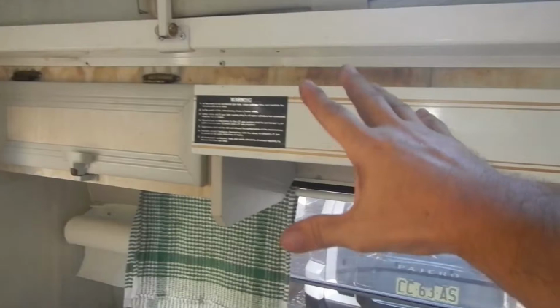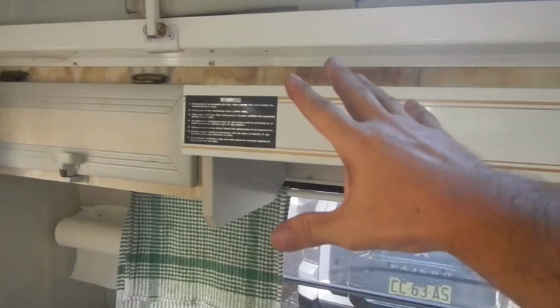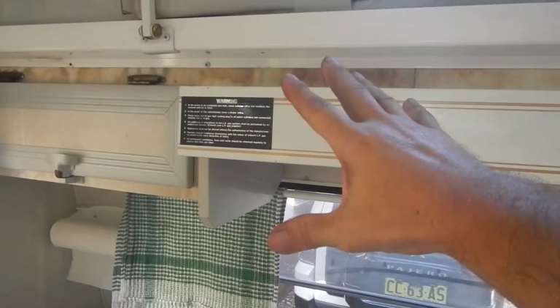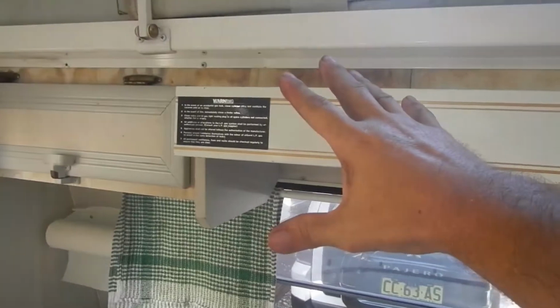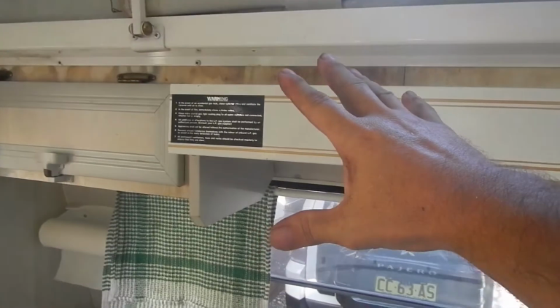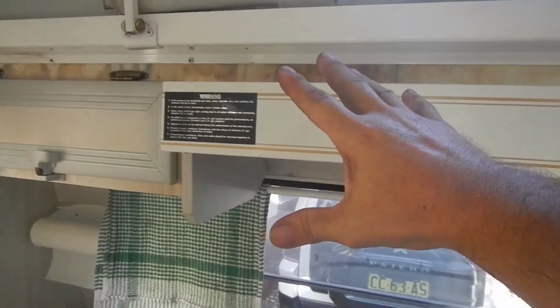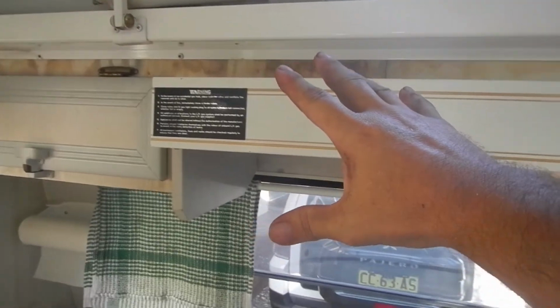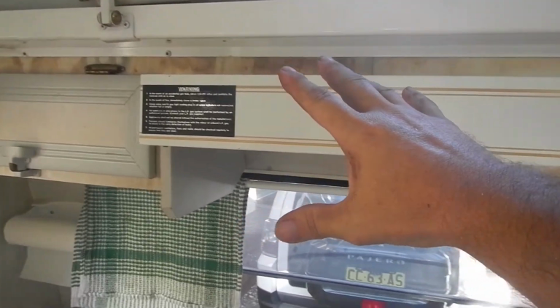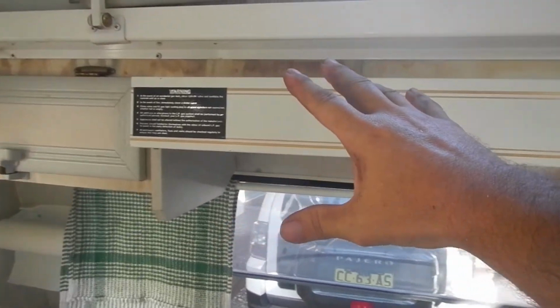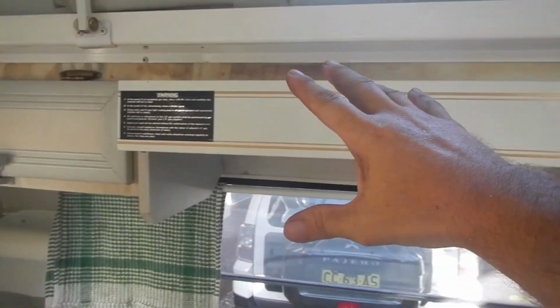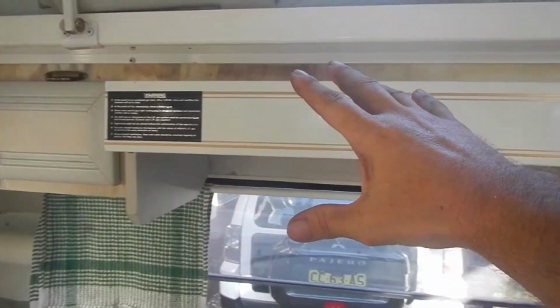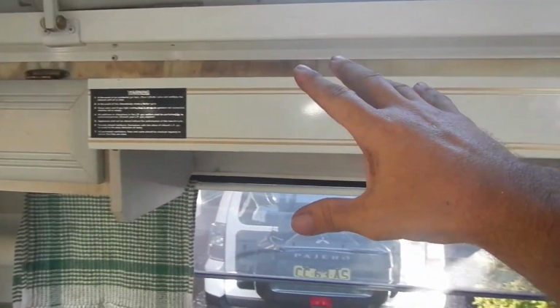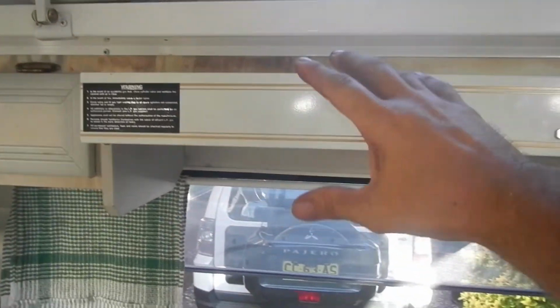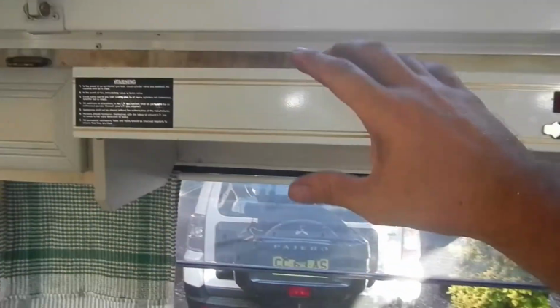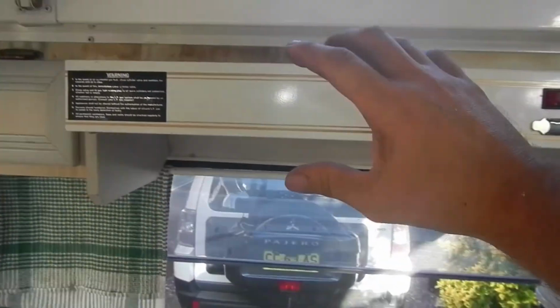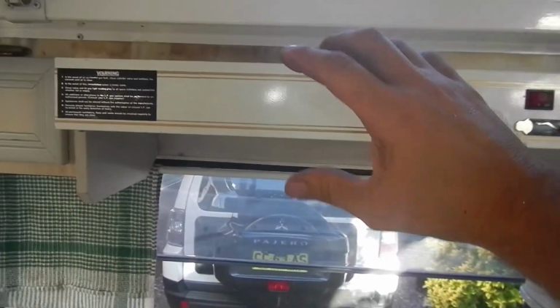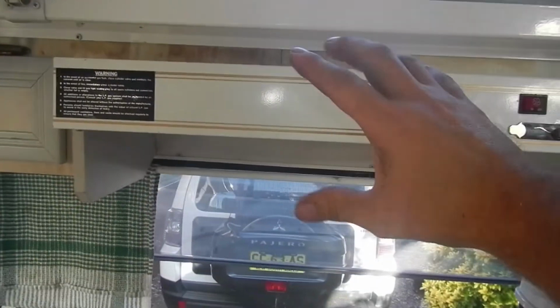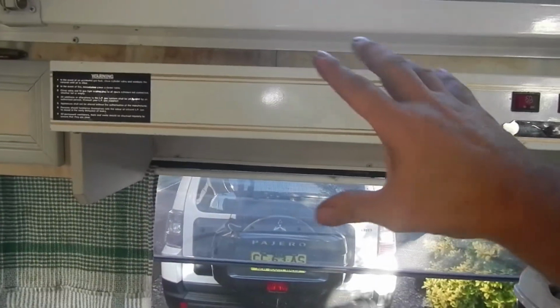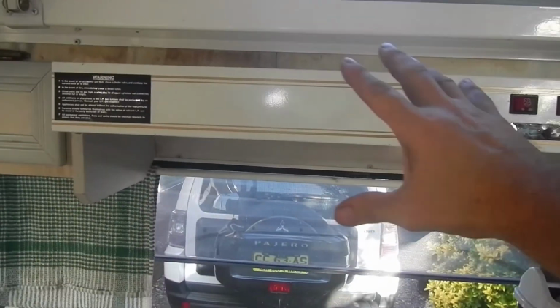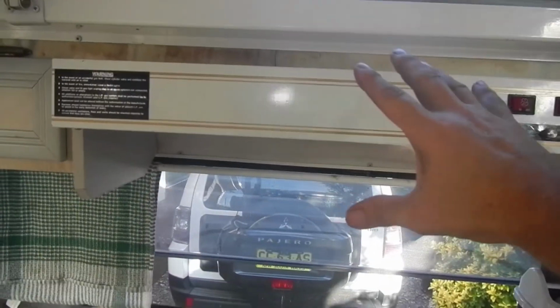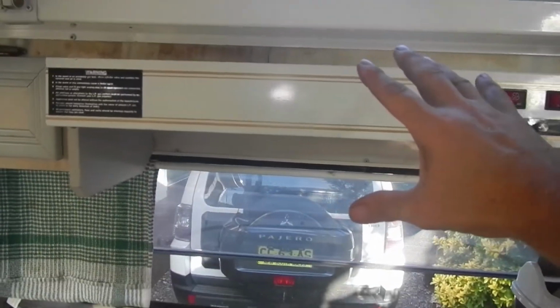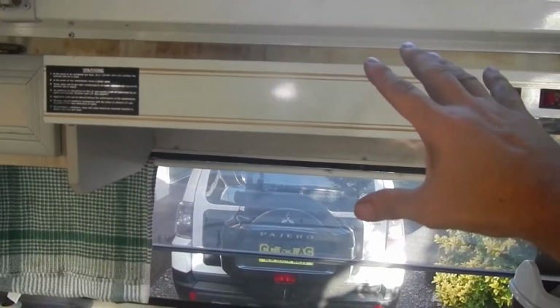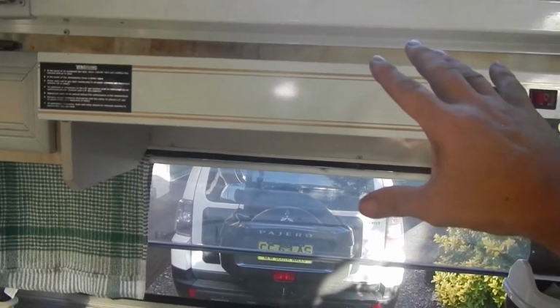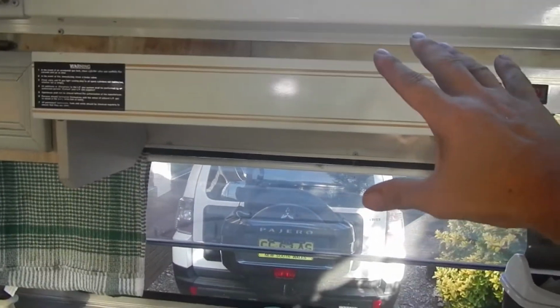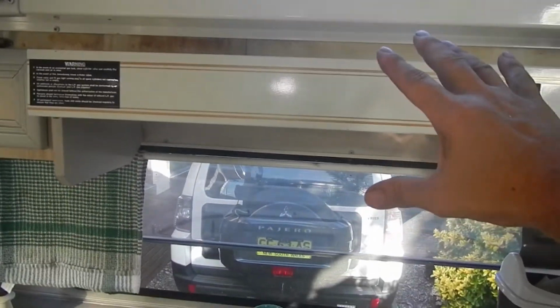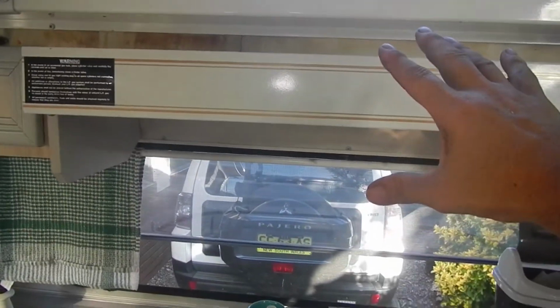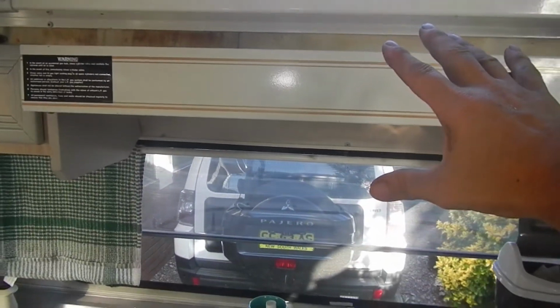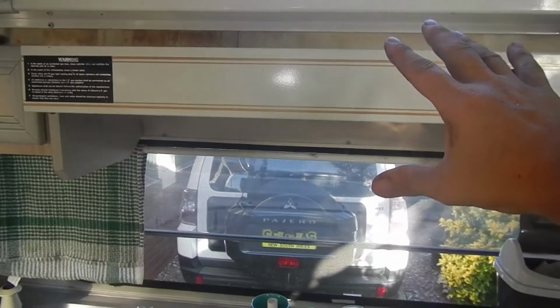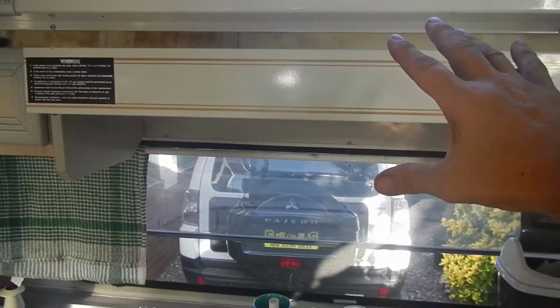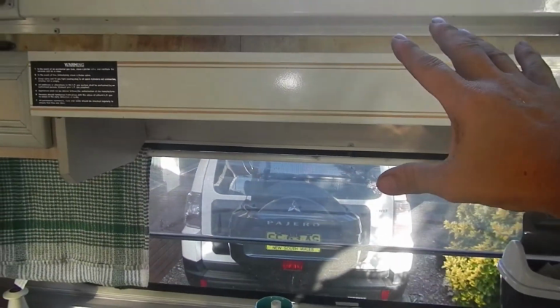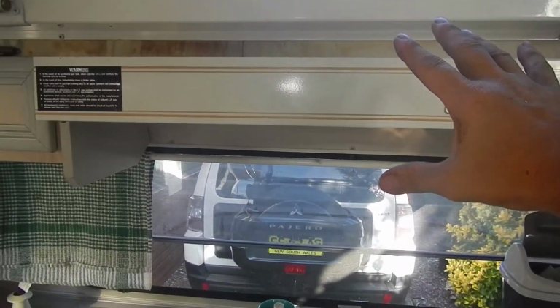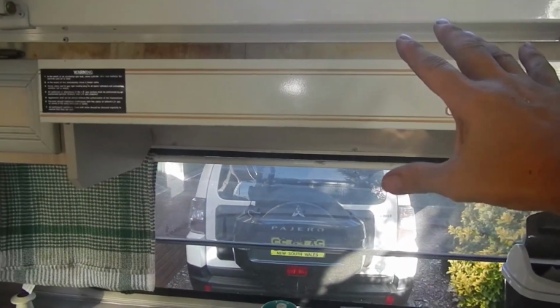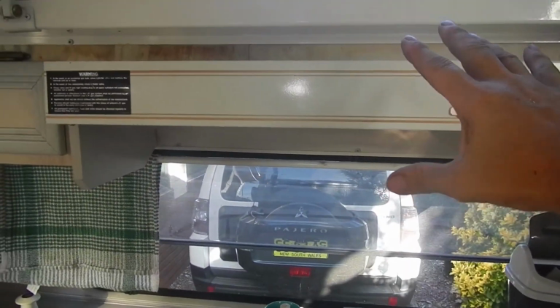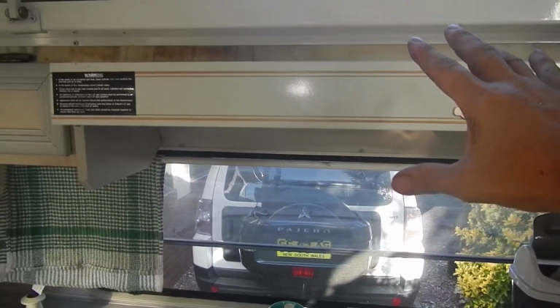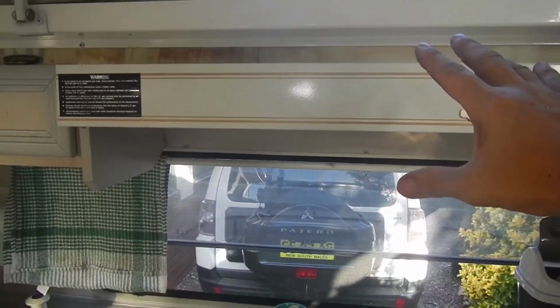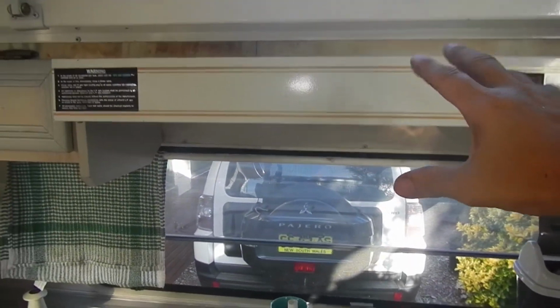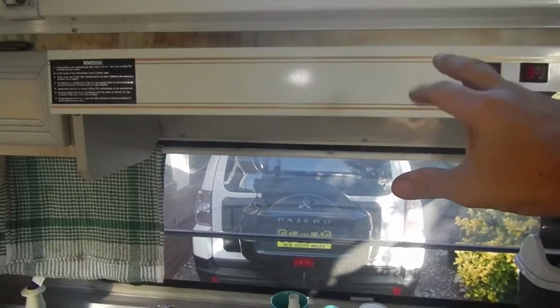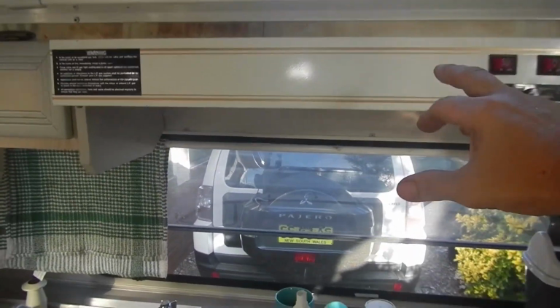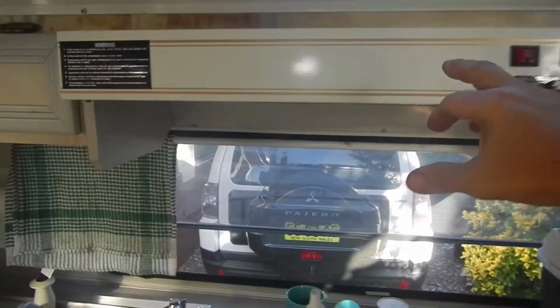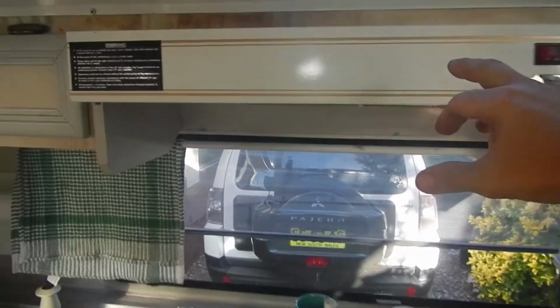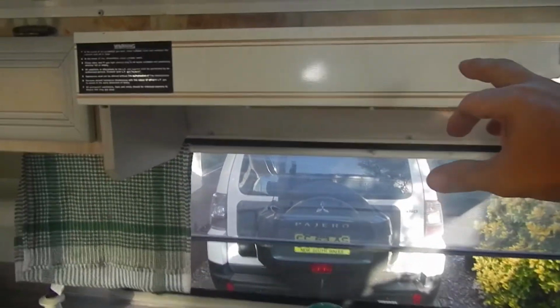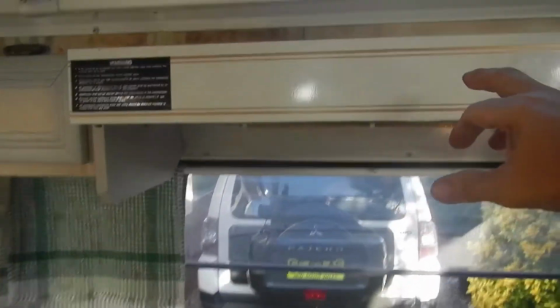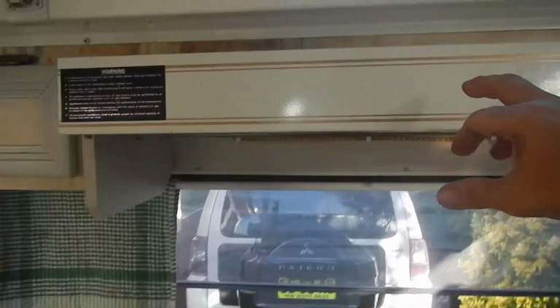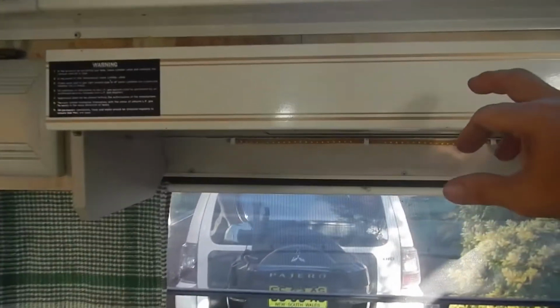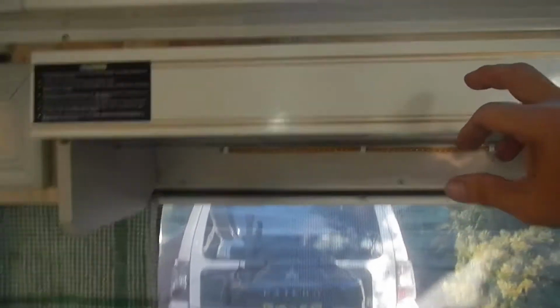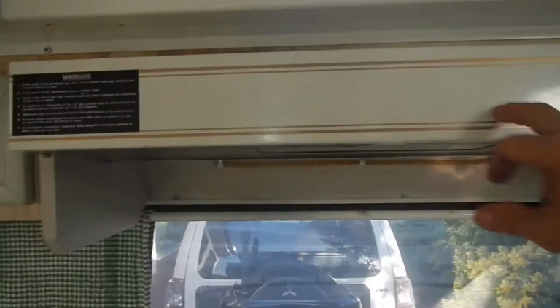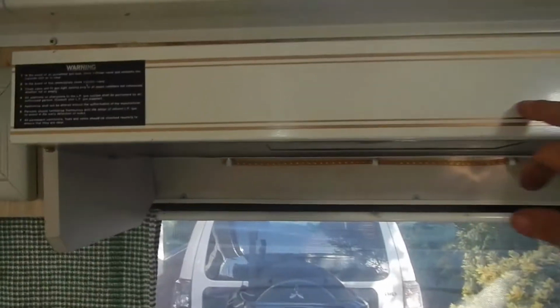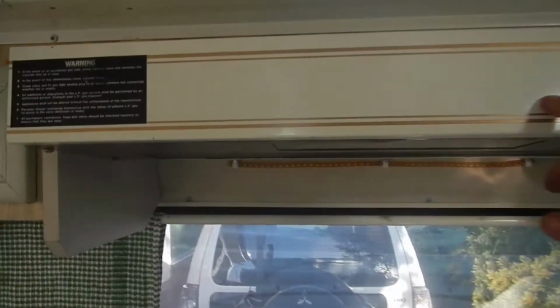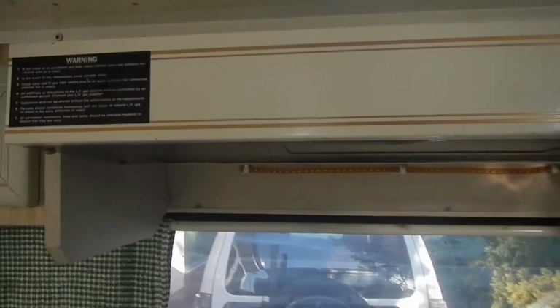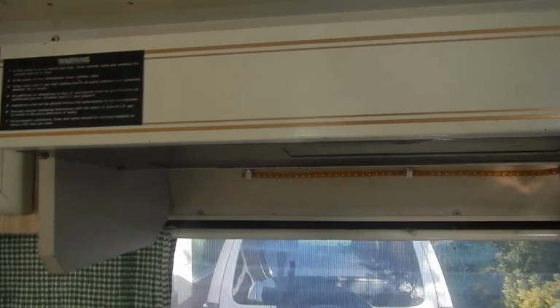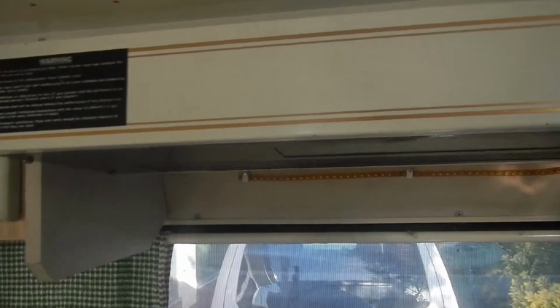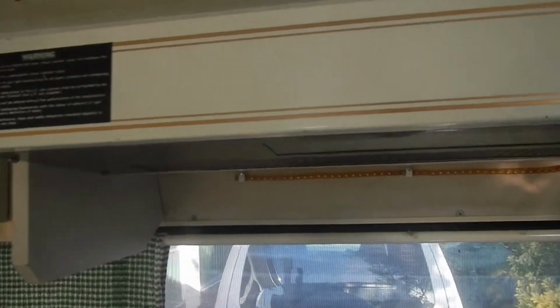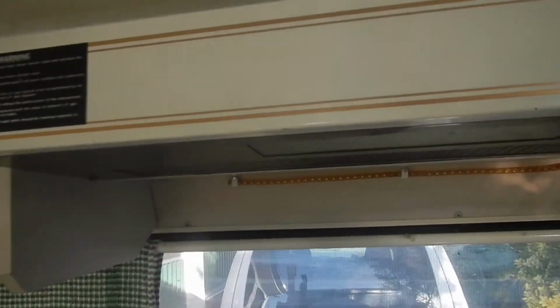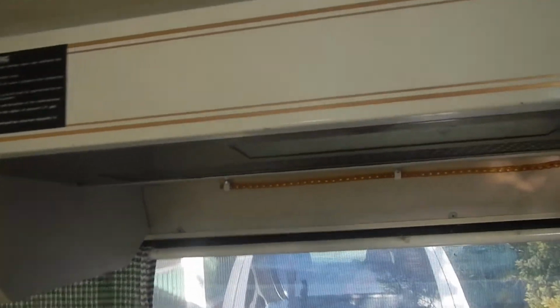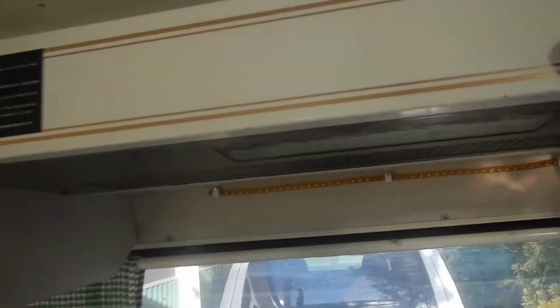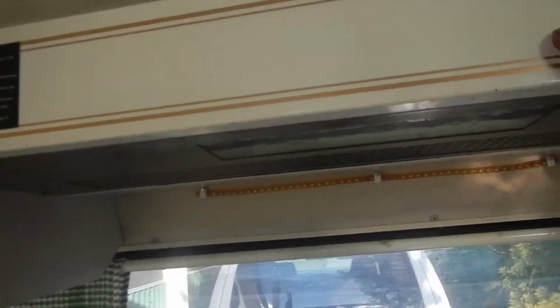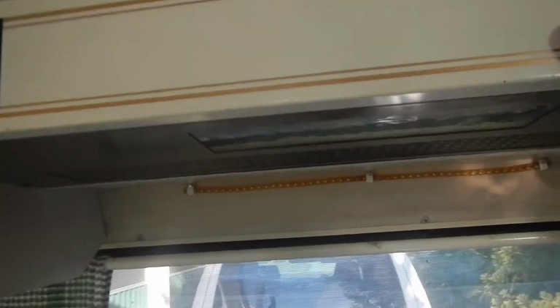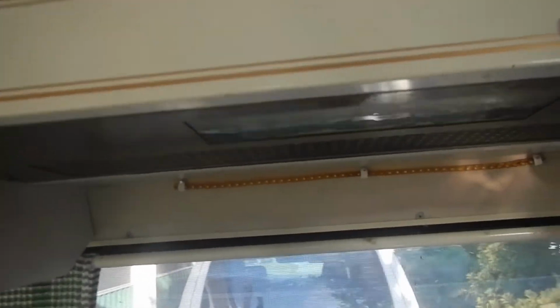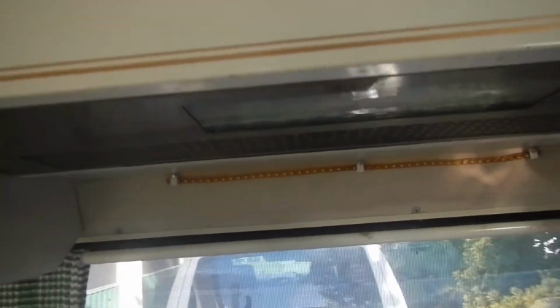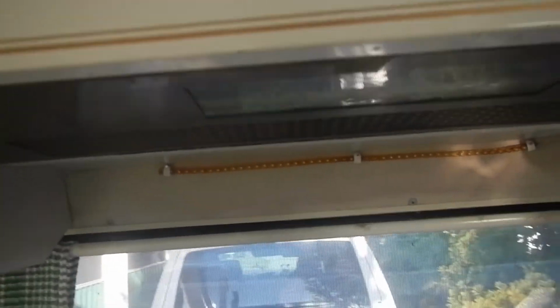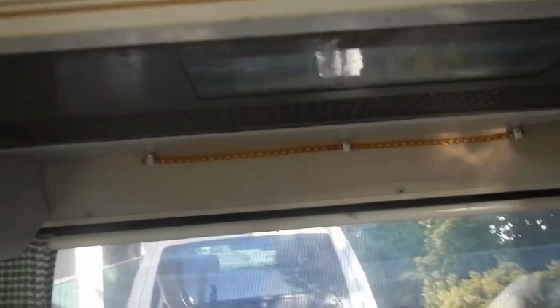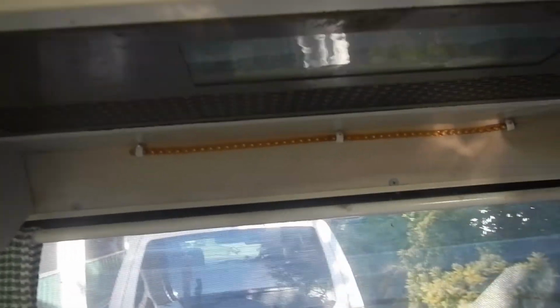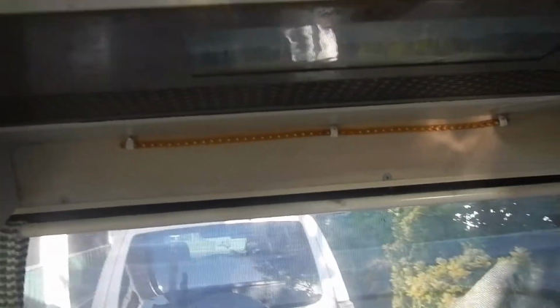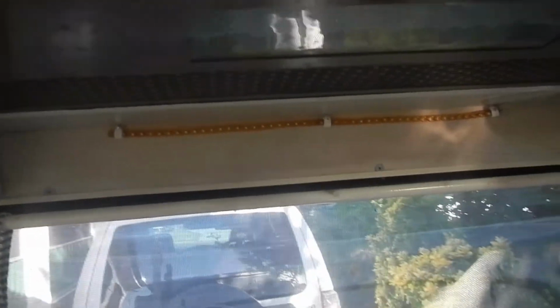Hey guys, thanks for stopping by. Today we're turning our 240-volt range hood into a 12-volt jobby.